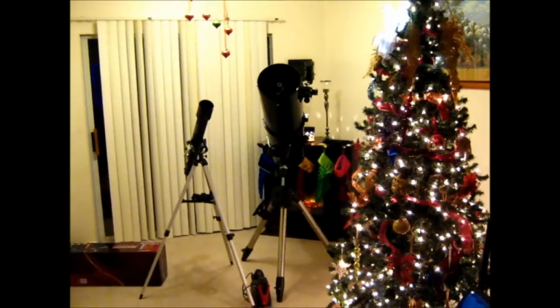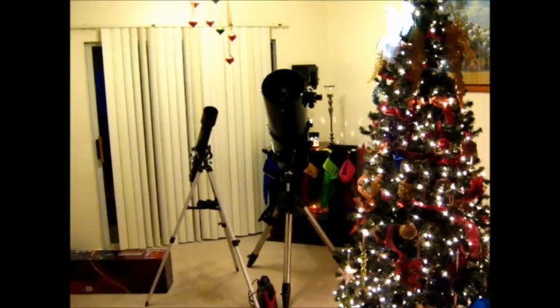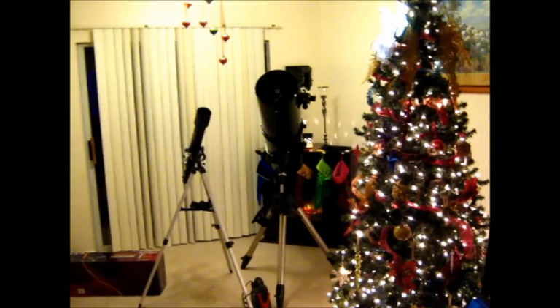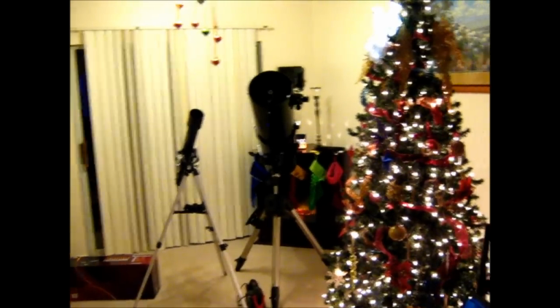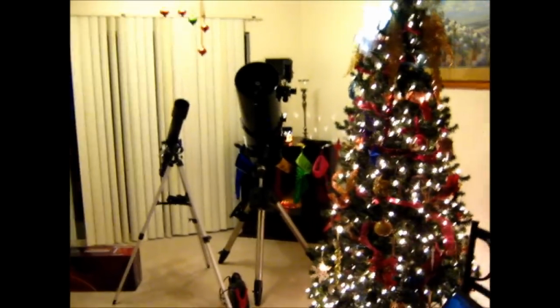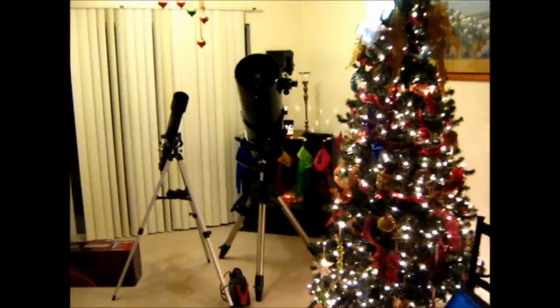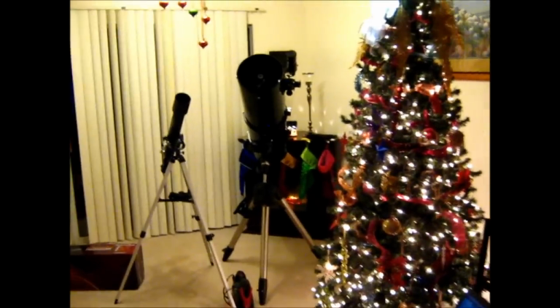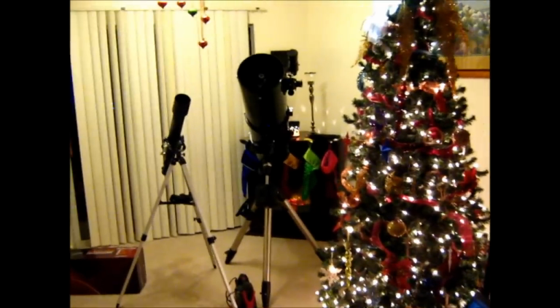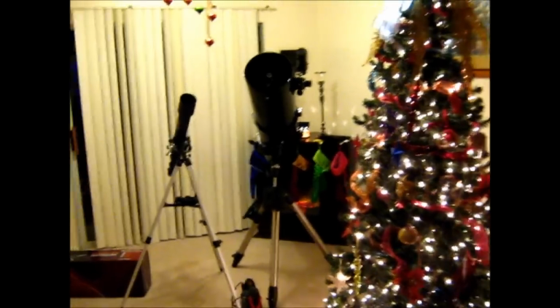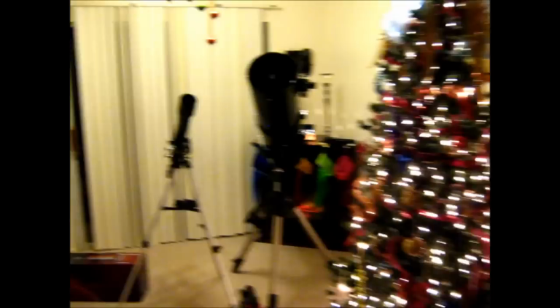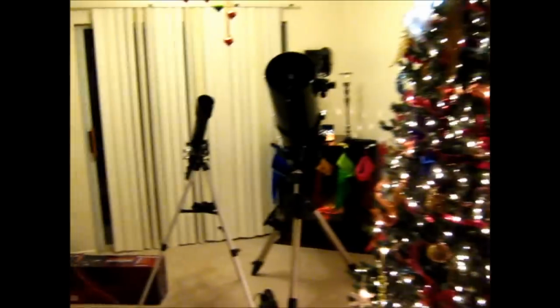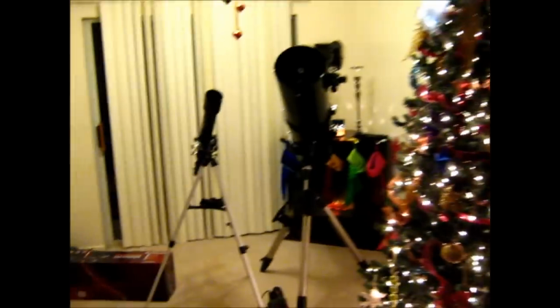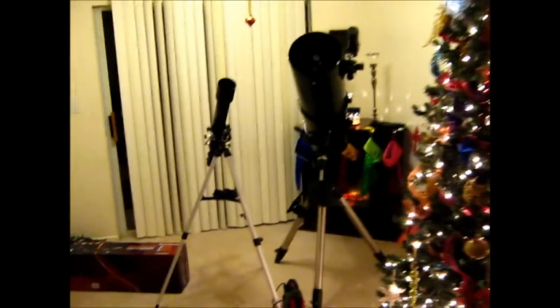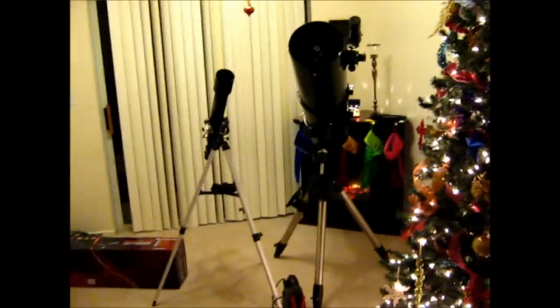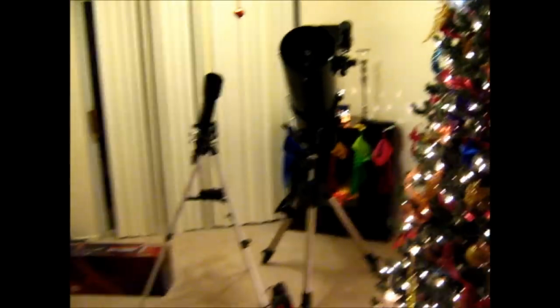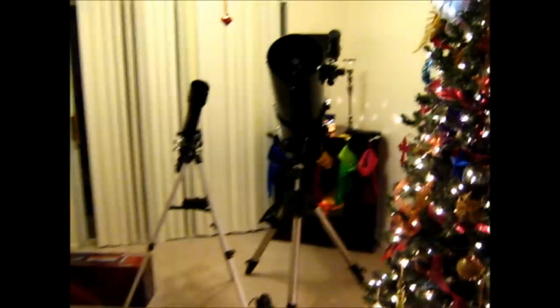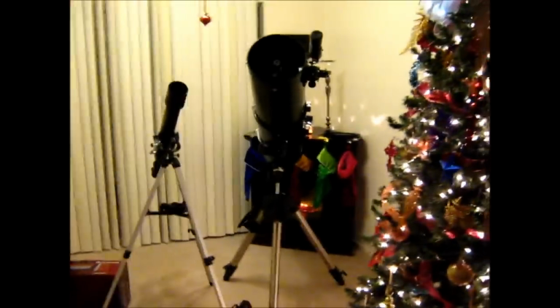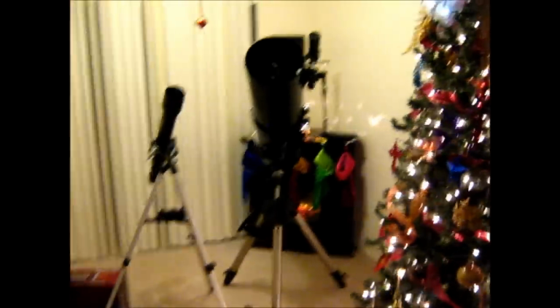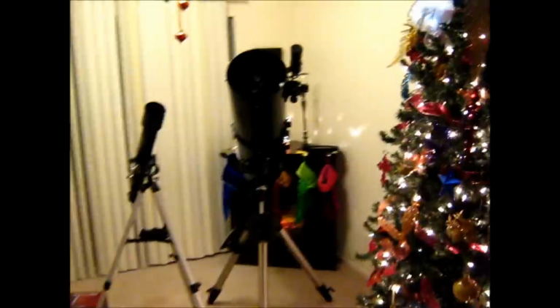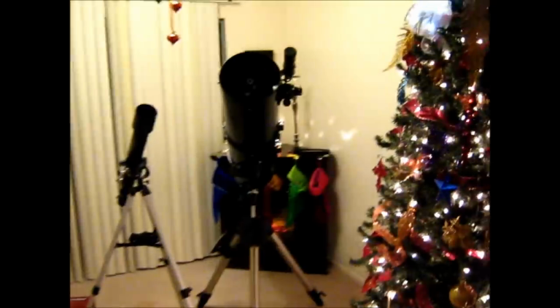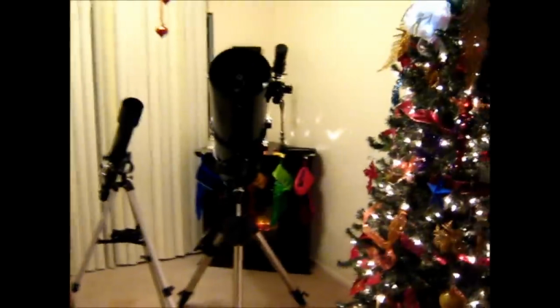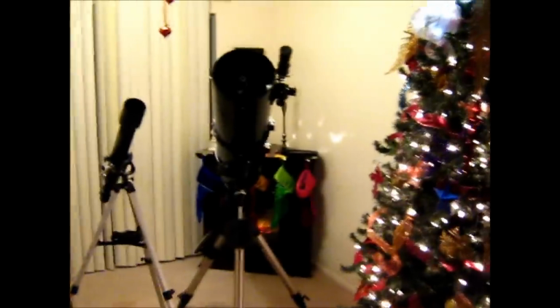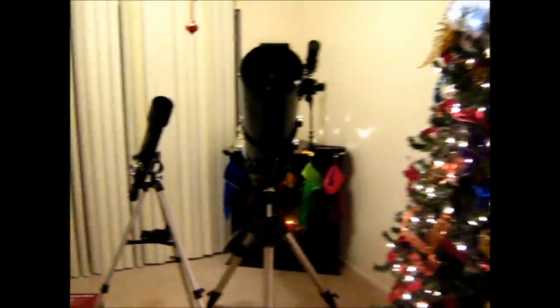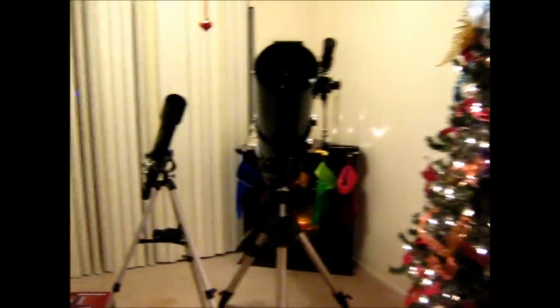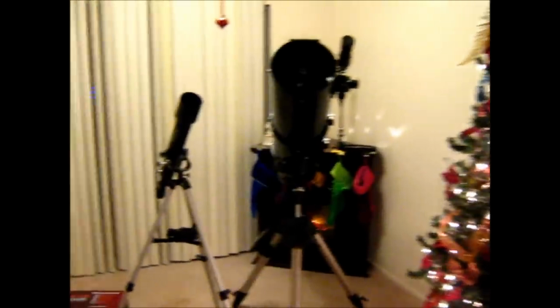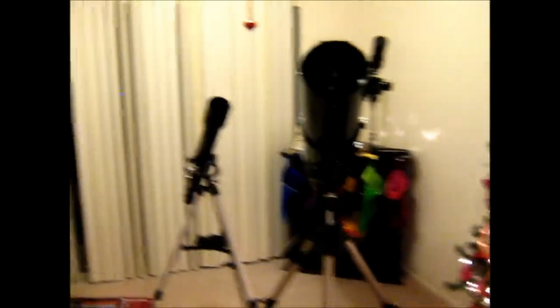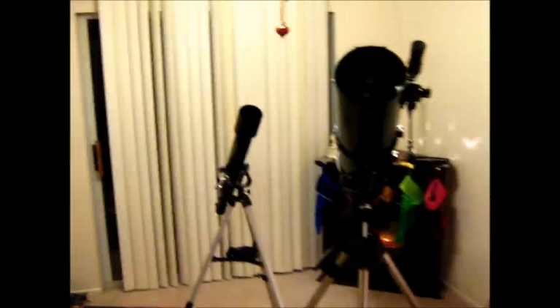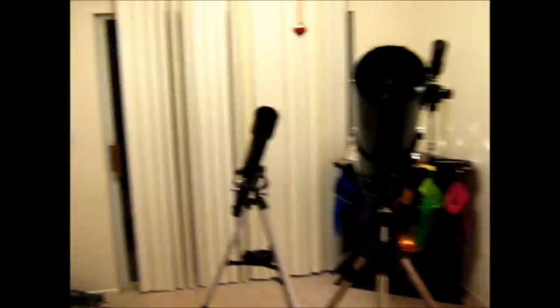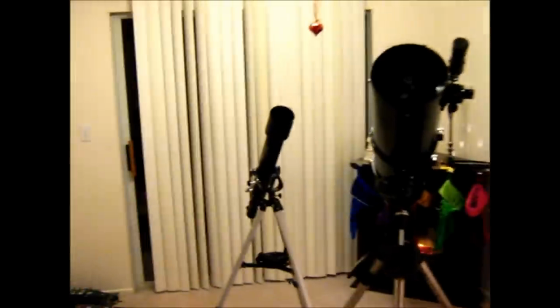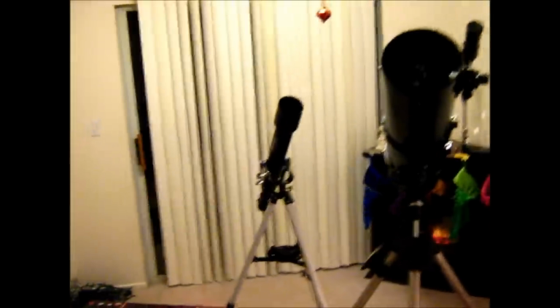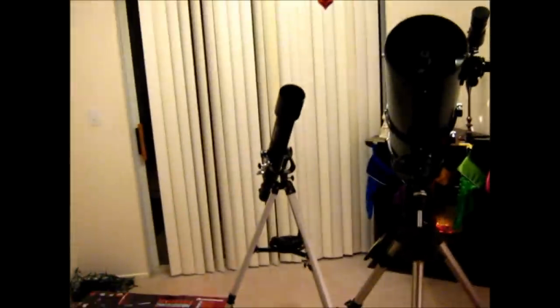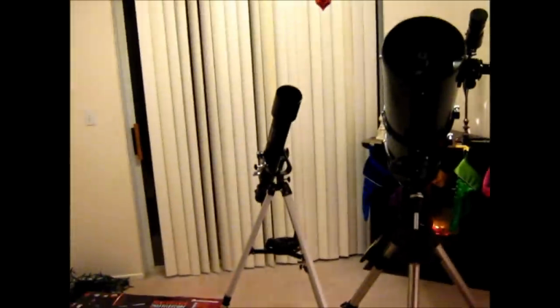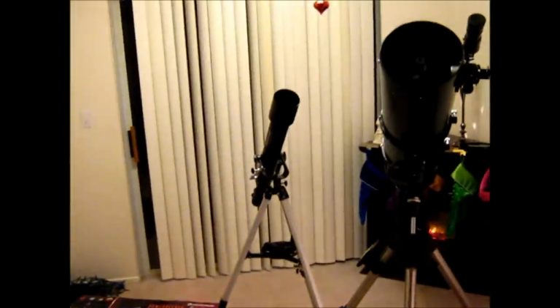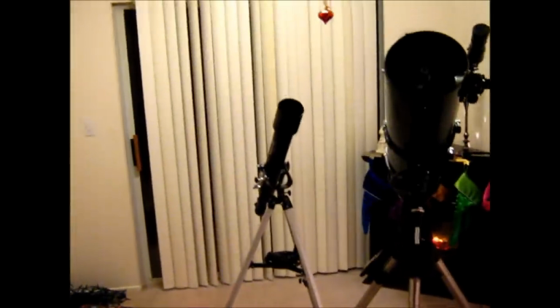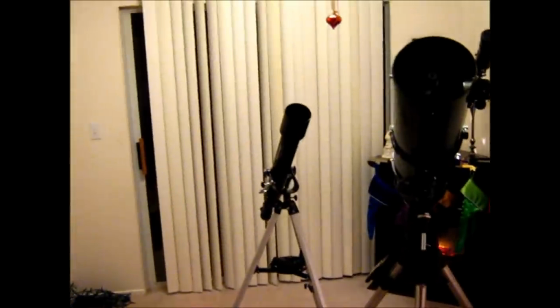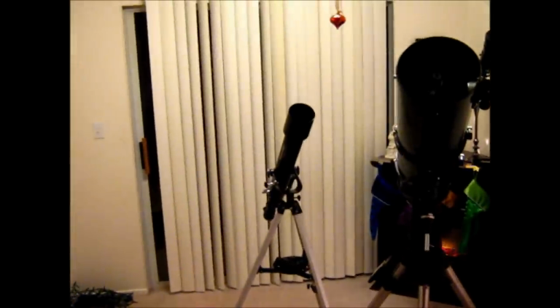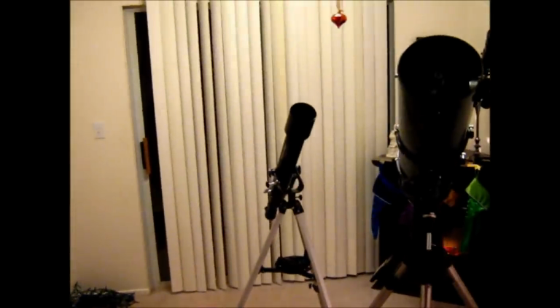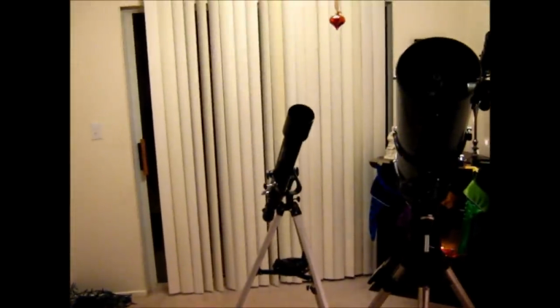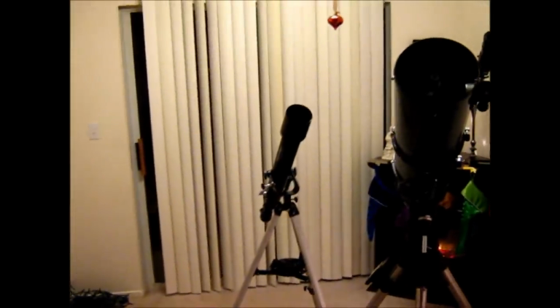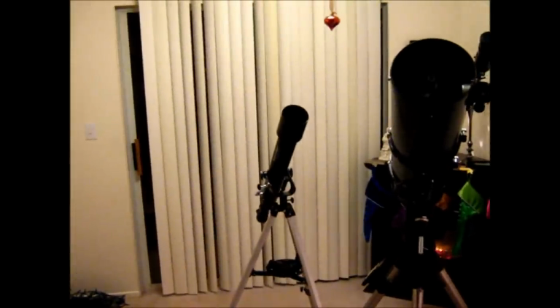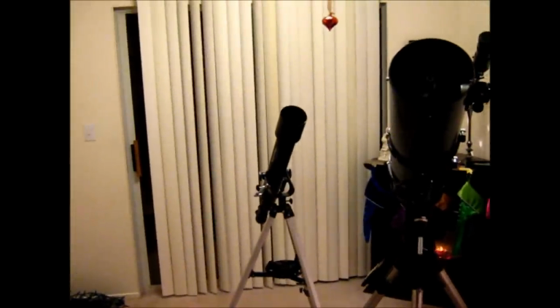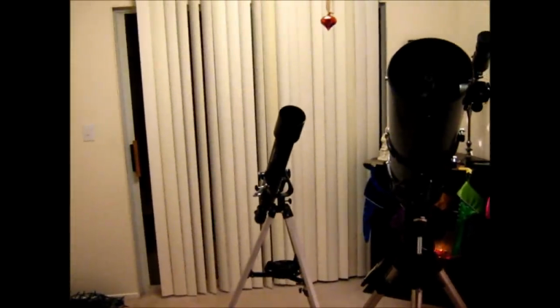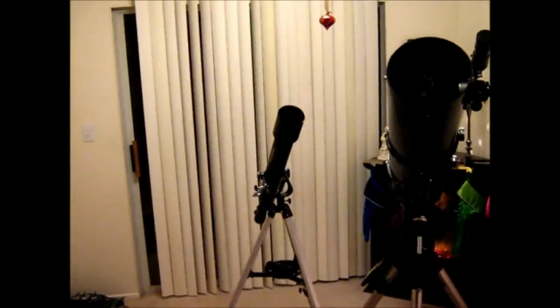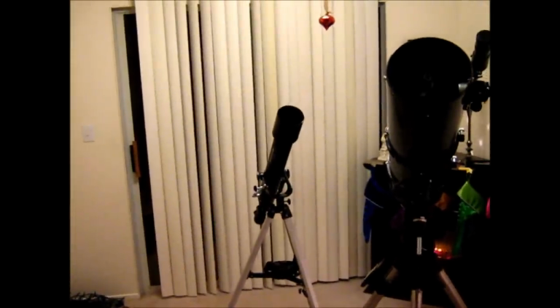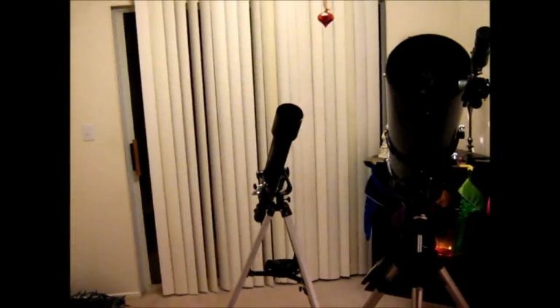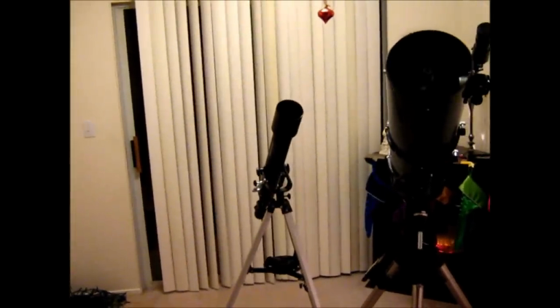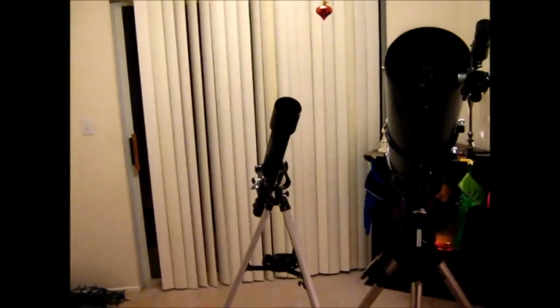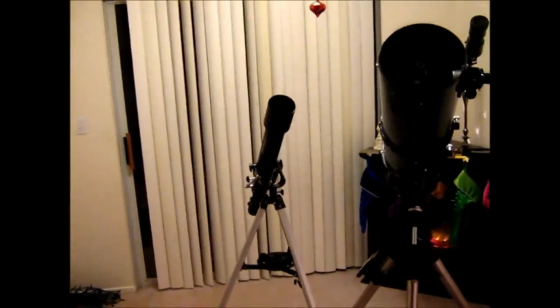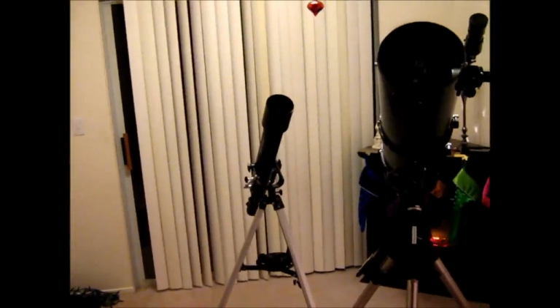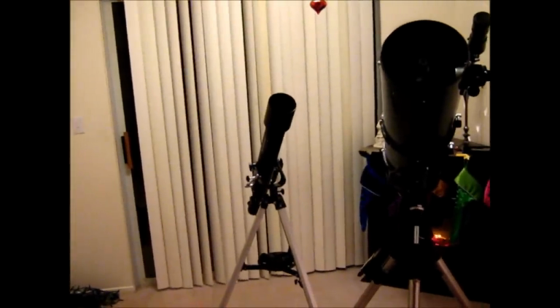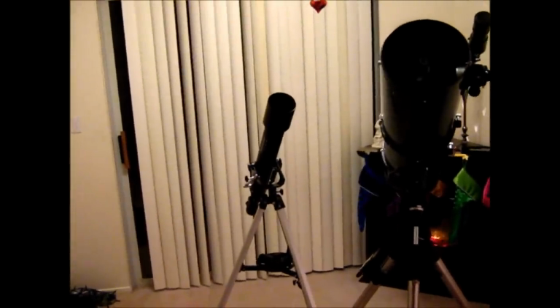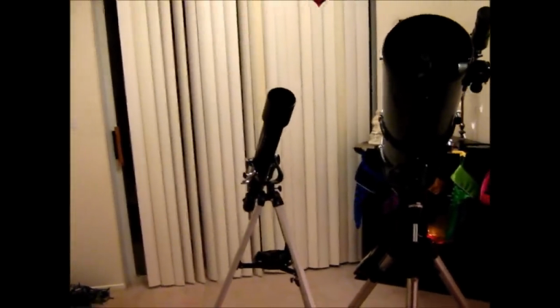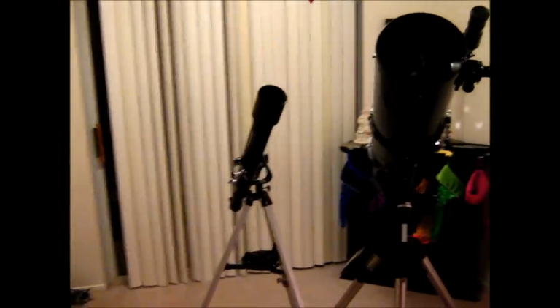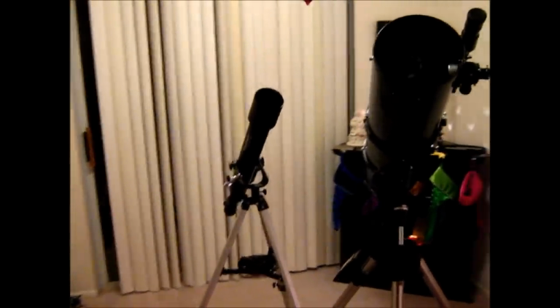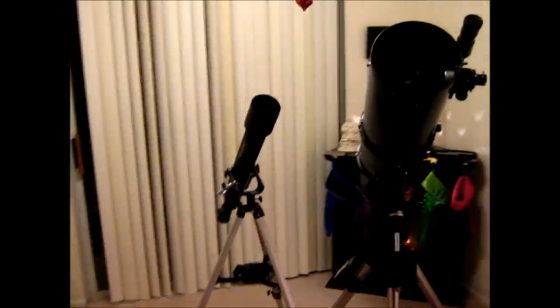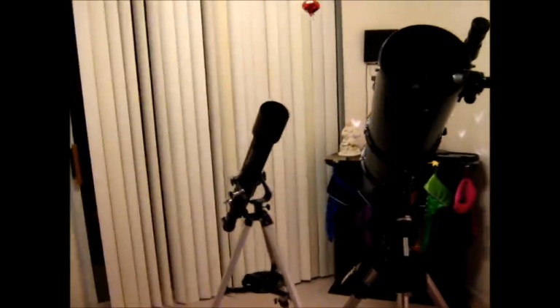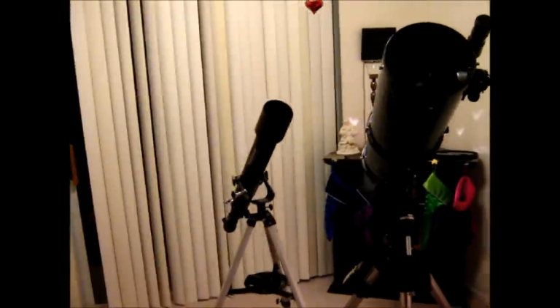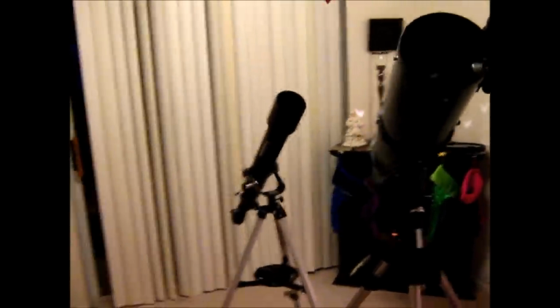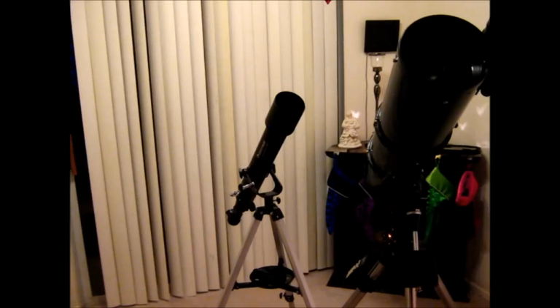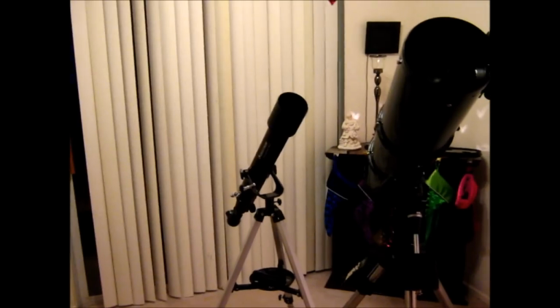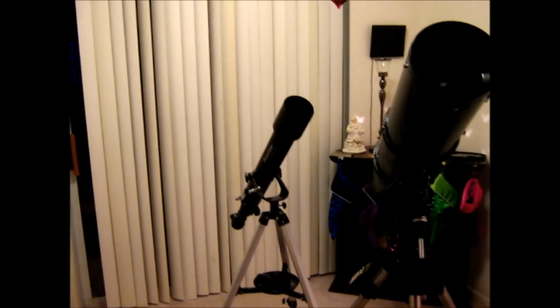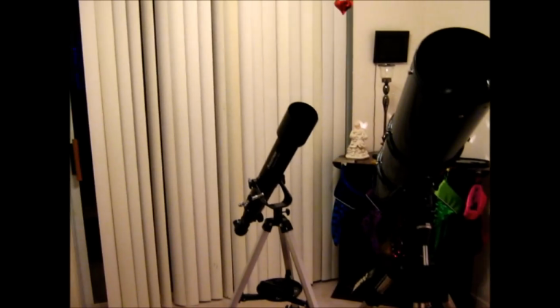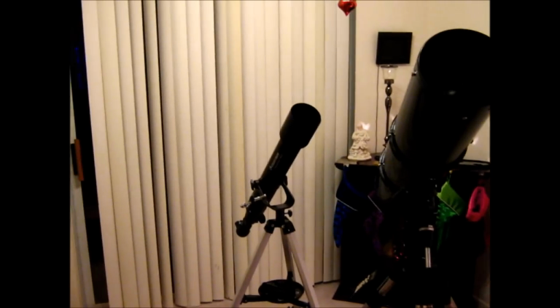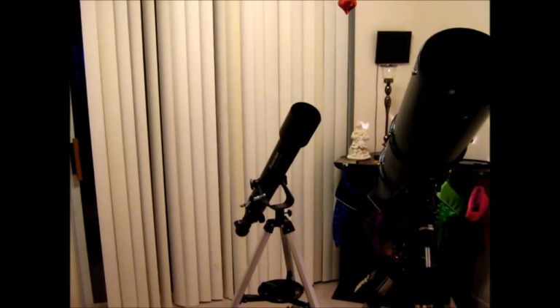How's it going, YouTube? Happy Holidays. I'm doing my first telescope review, so bear with me.